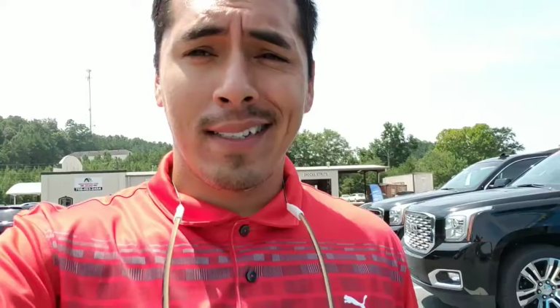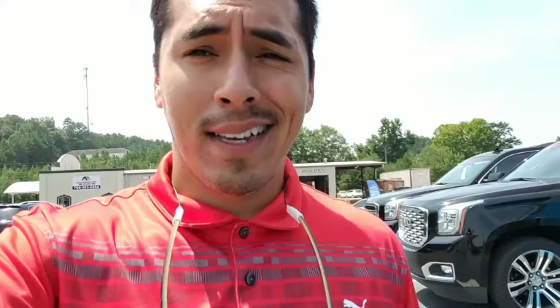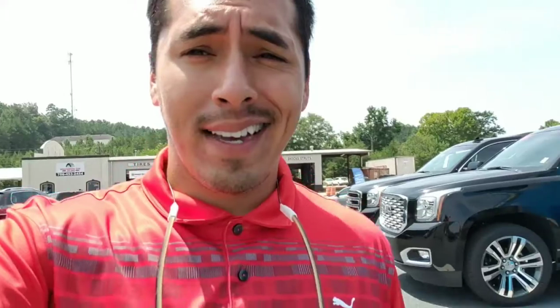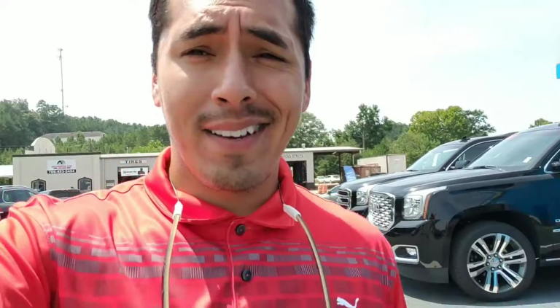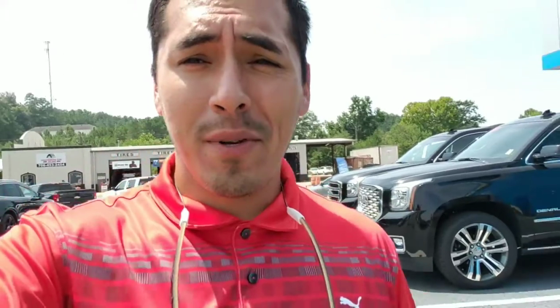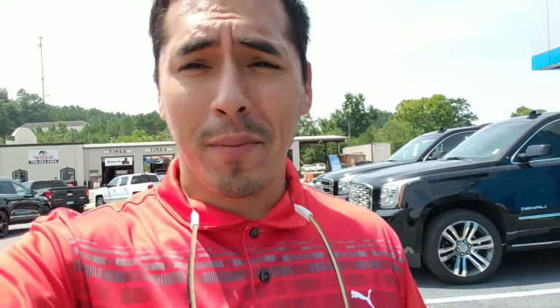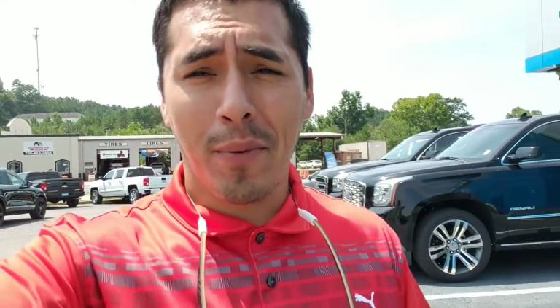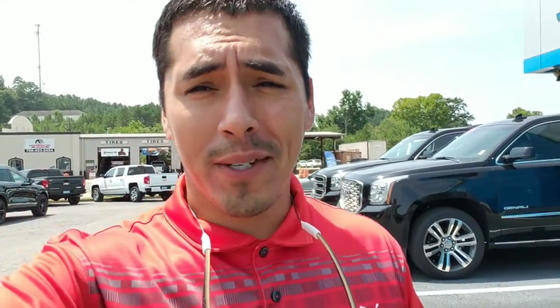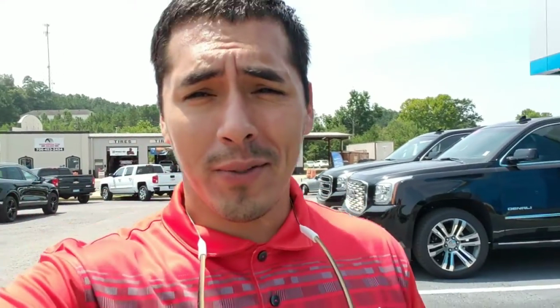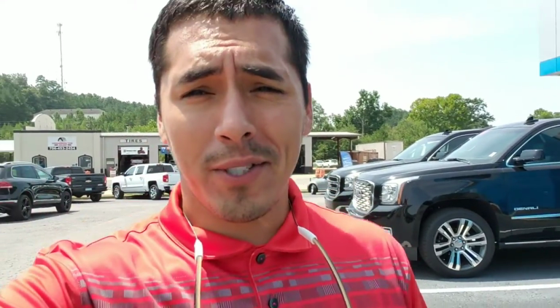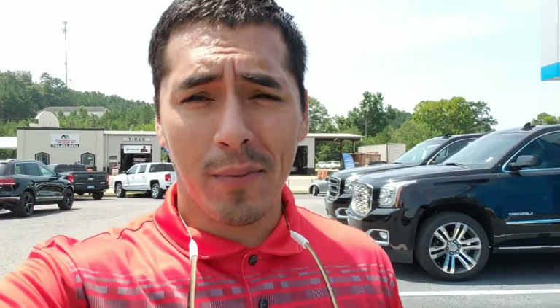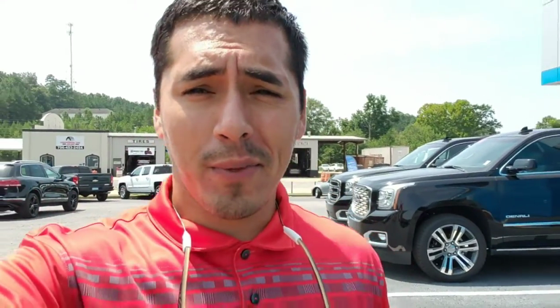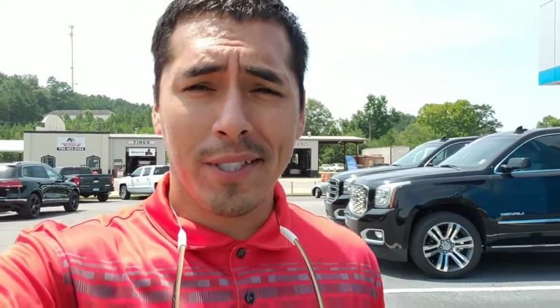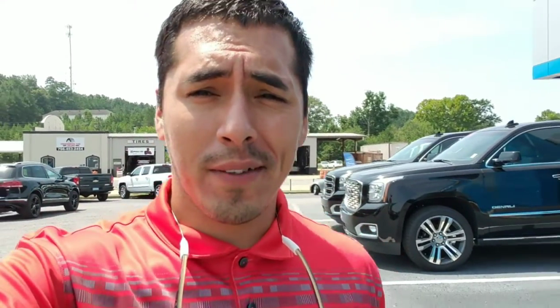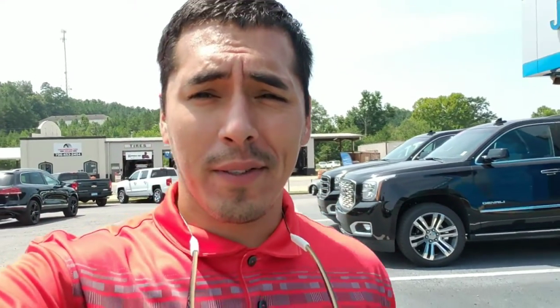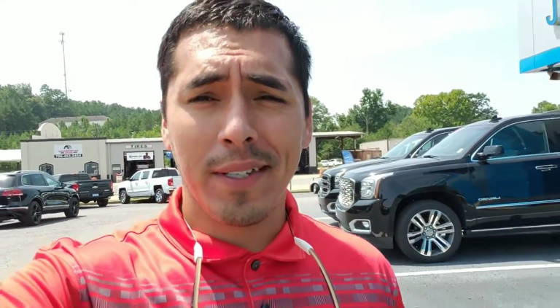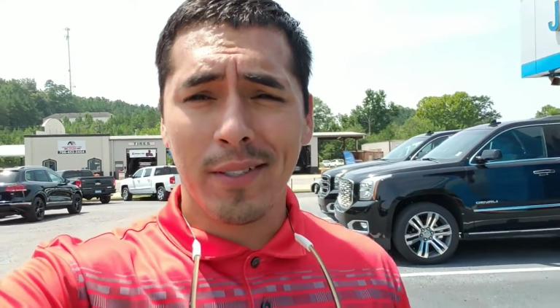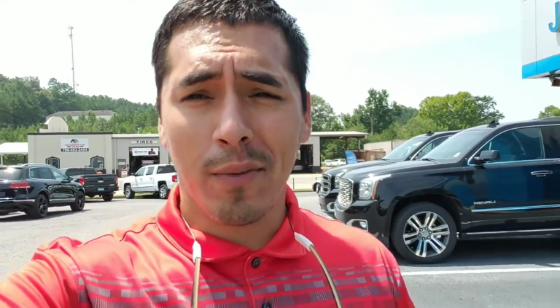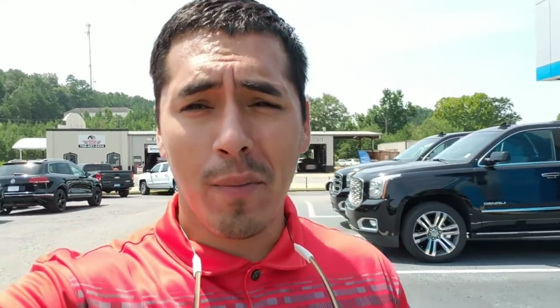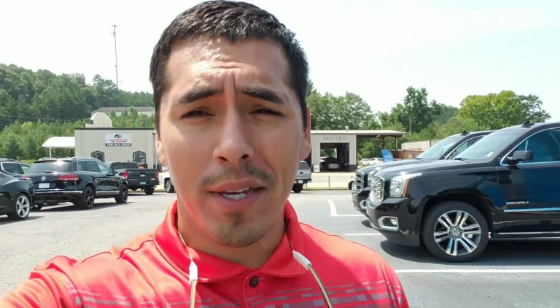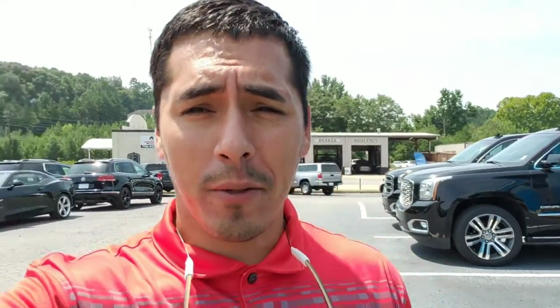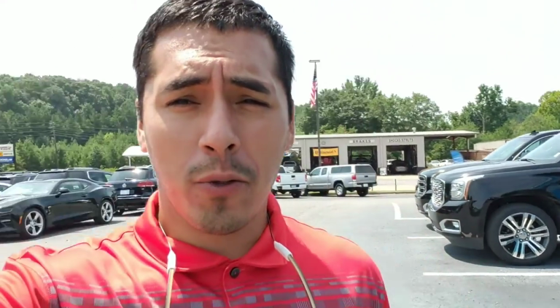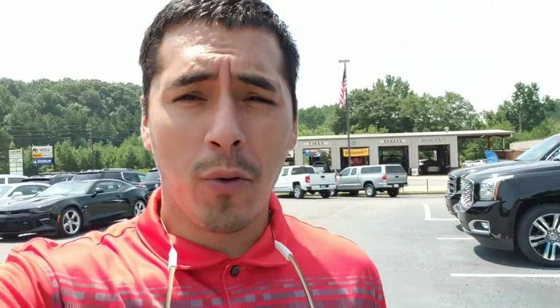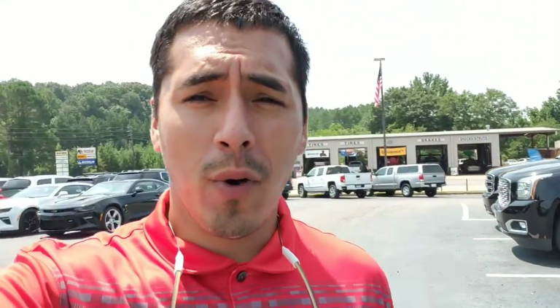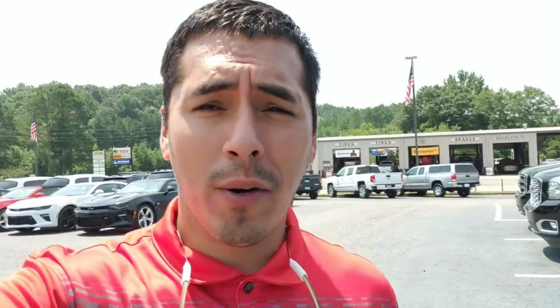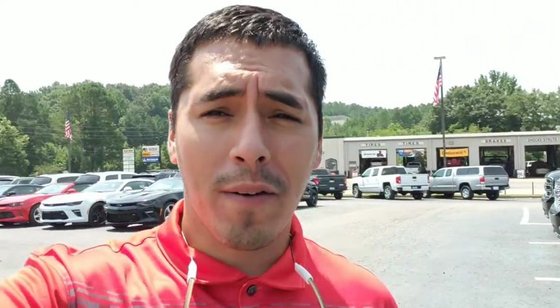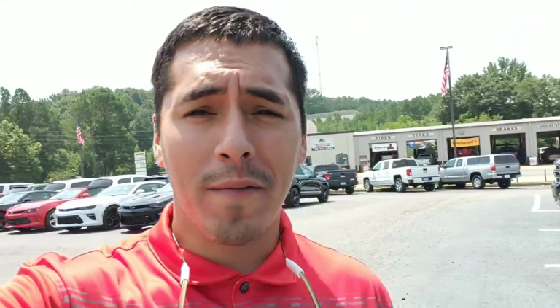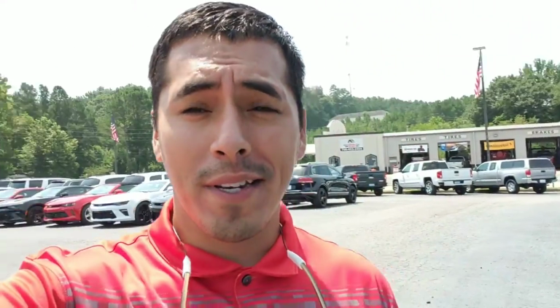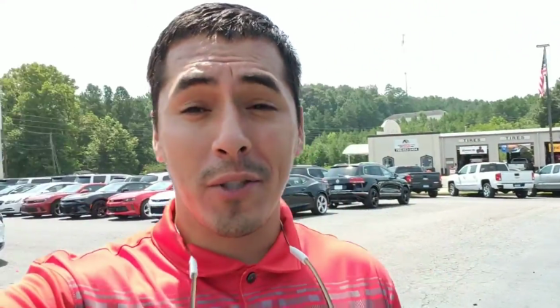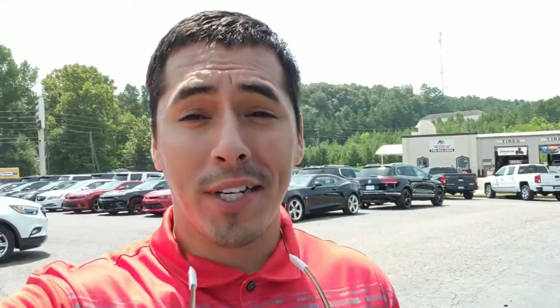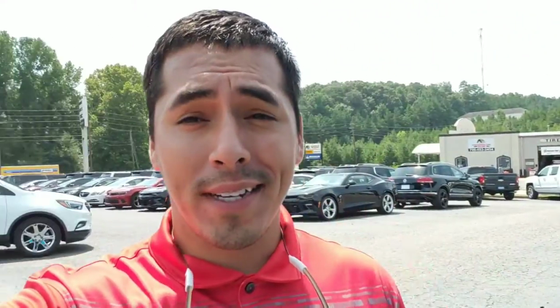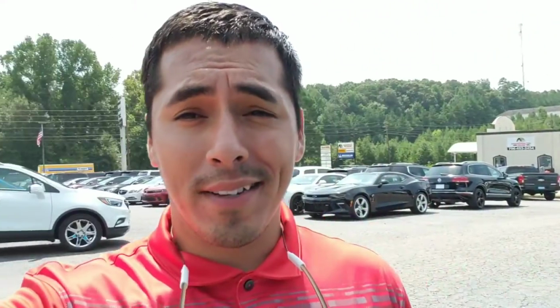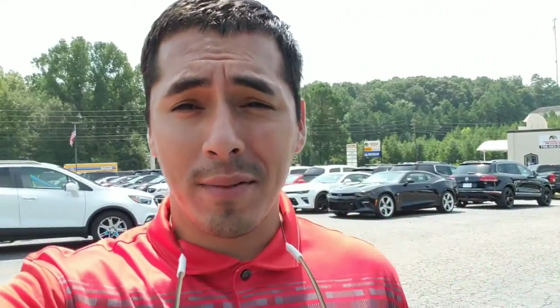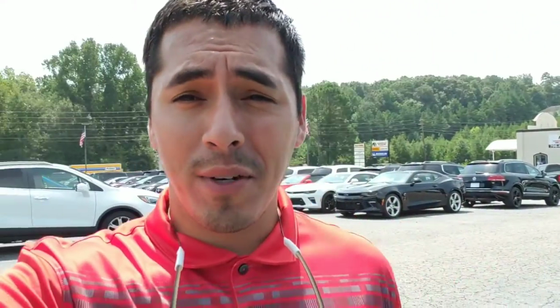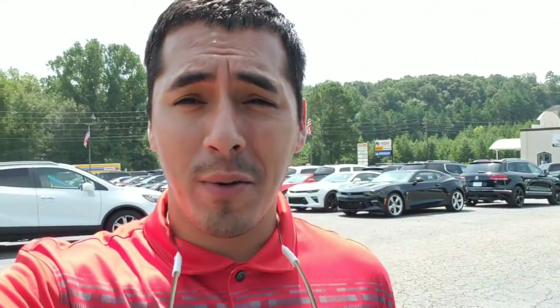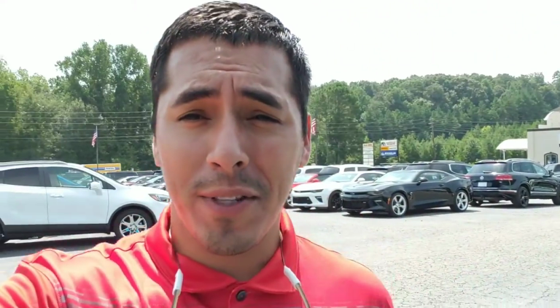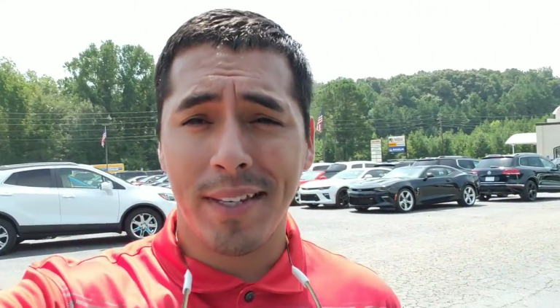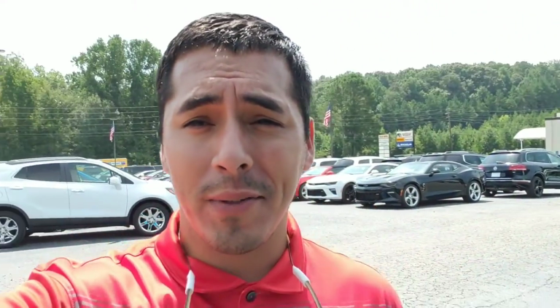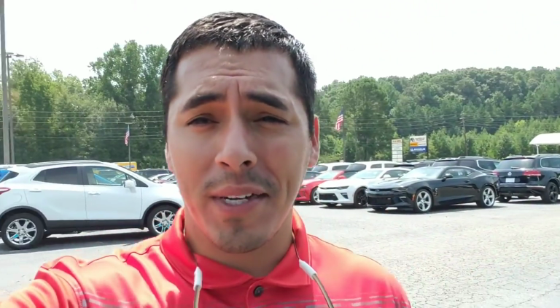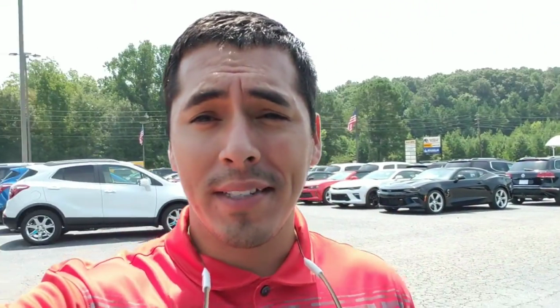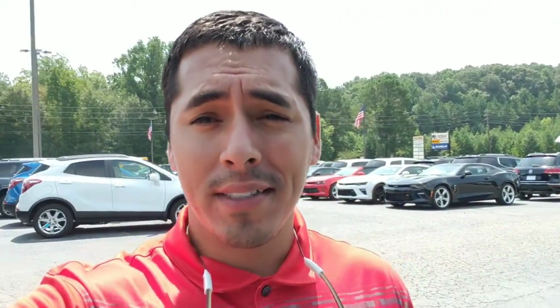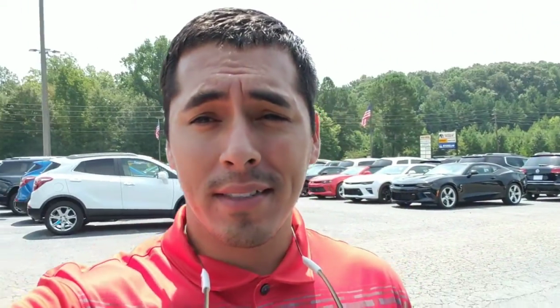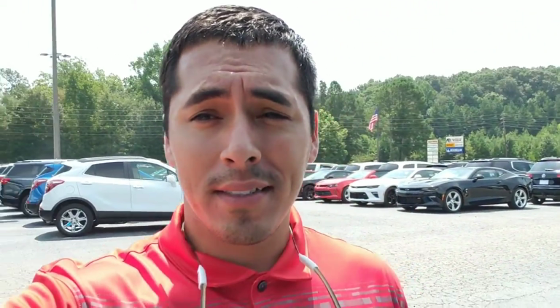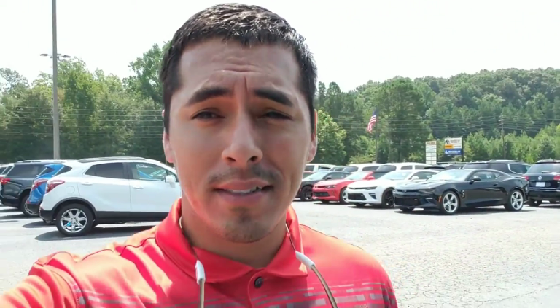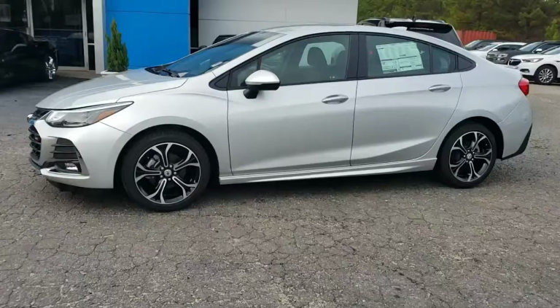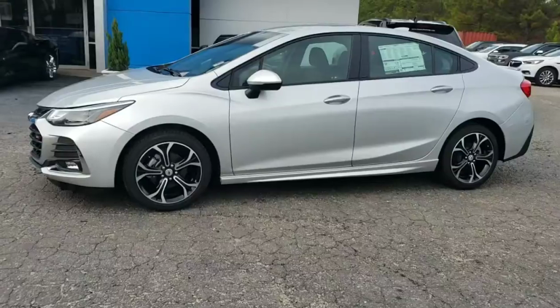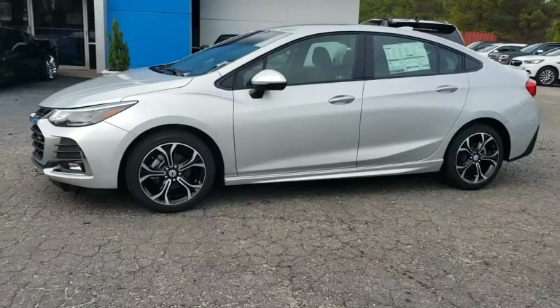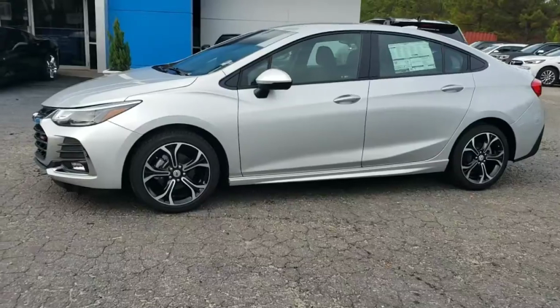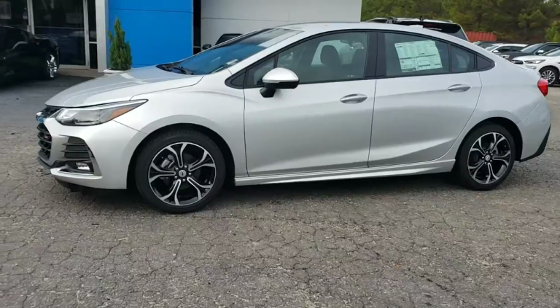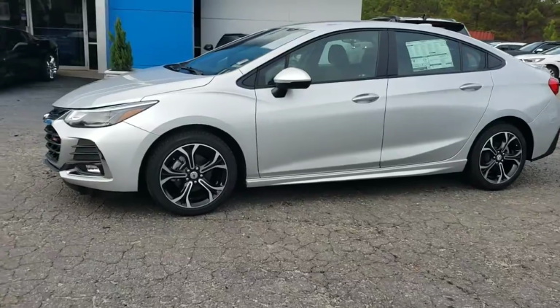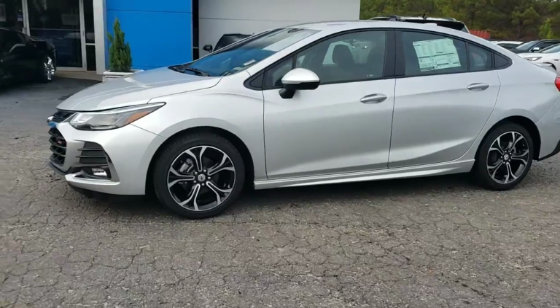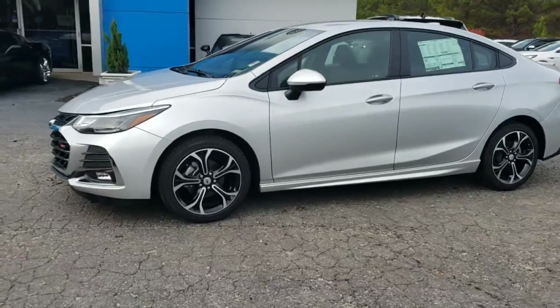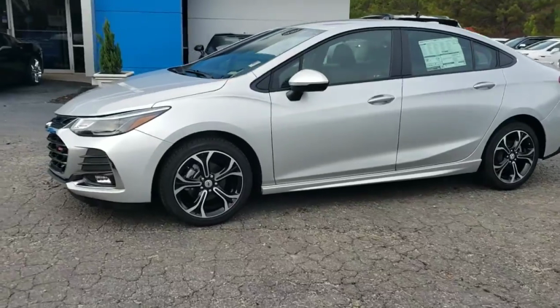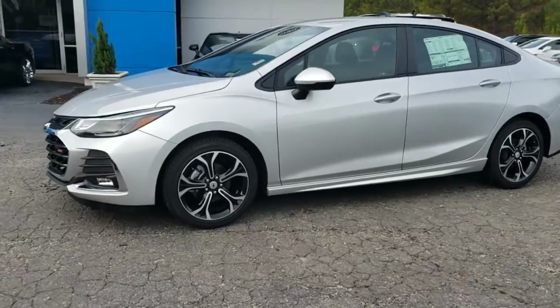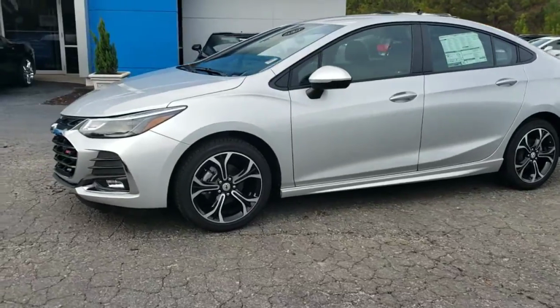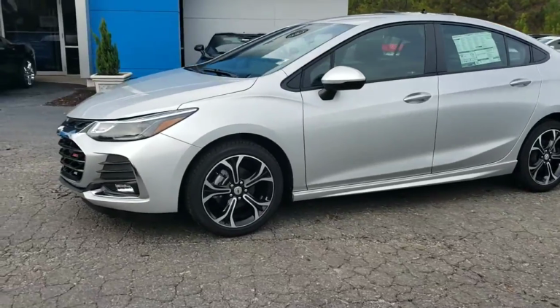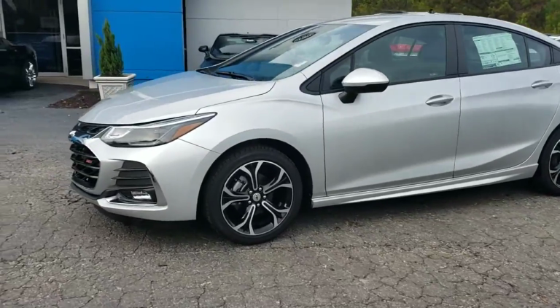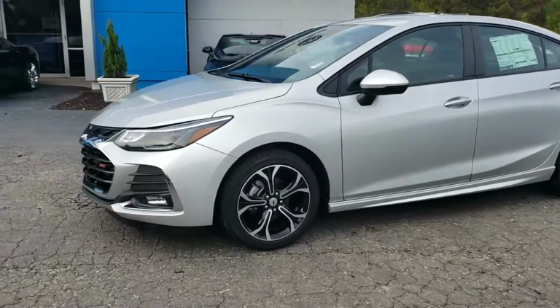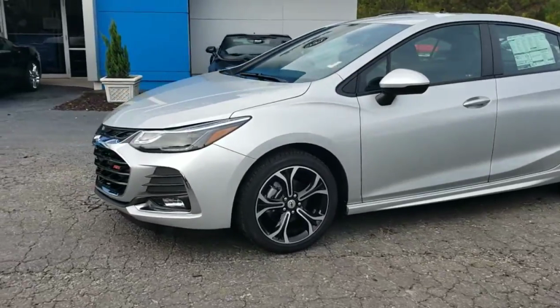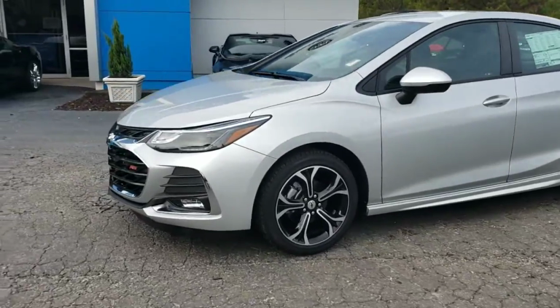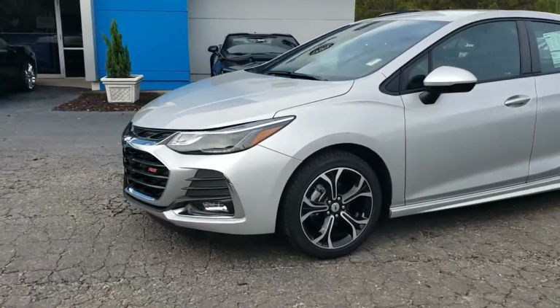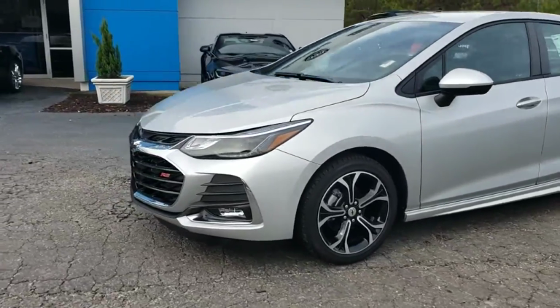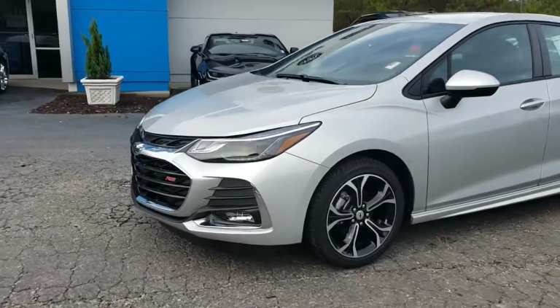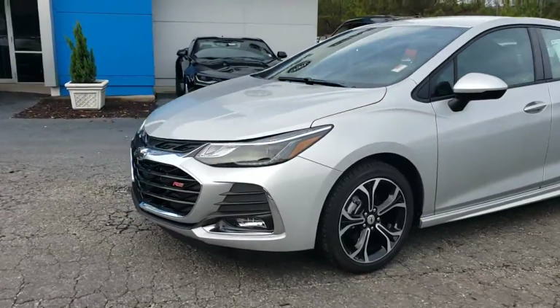Hey, I'm Malcolm Perez with Jimmy Britt Chevrolet. I'm going to make you a short walk-around video — check it out and let me know what you think. All right, 2019 Chevy Cruze right here.